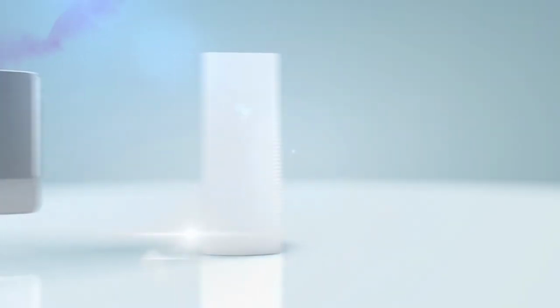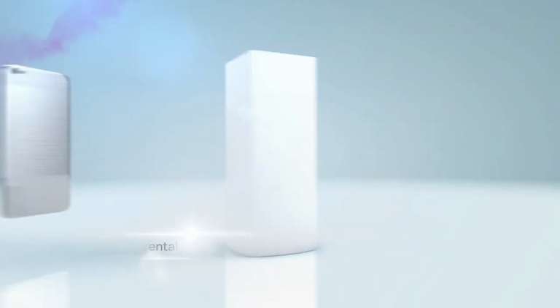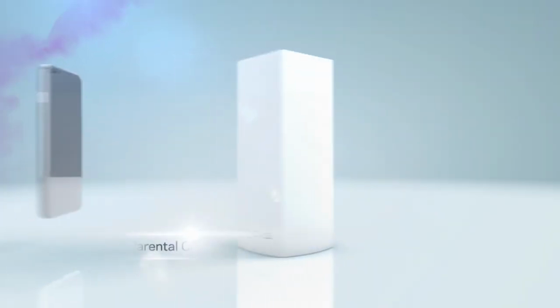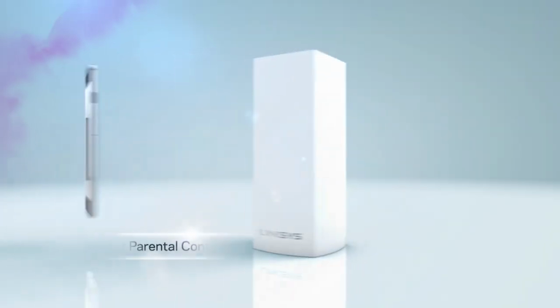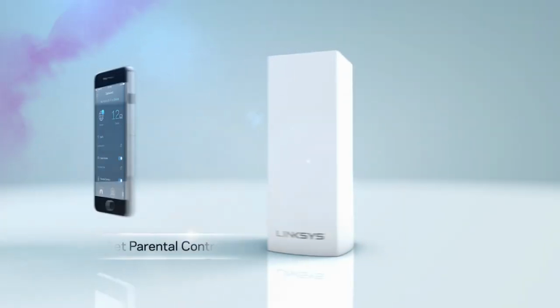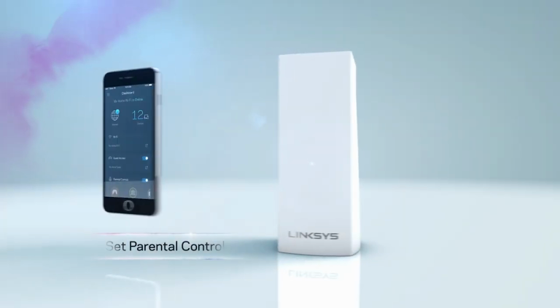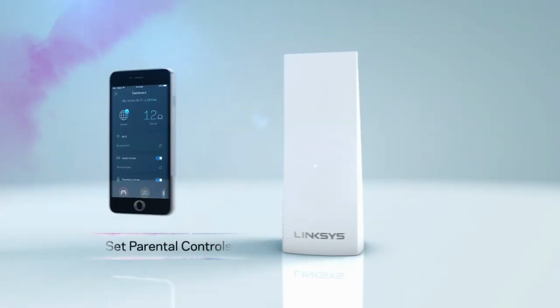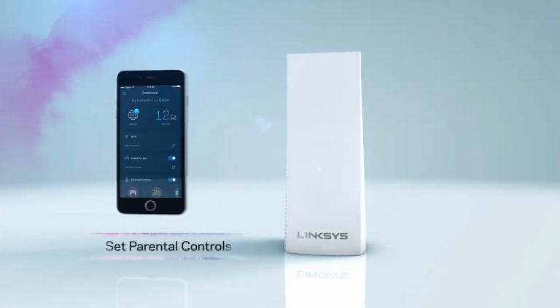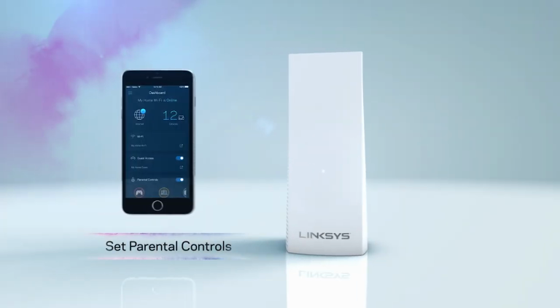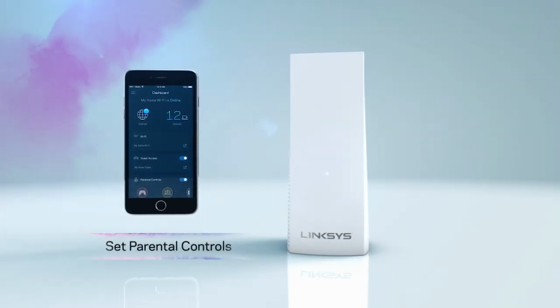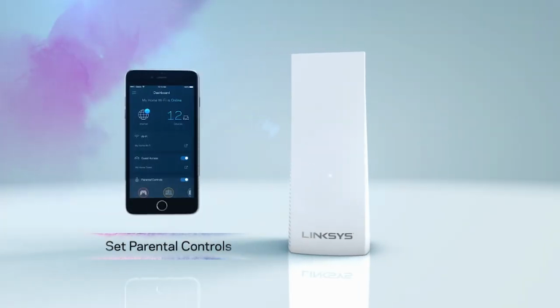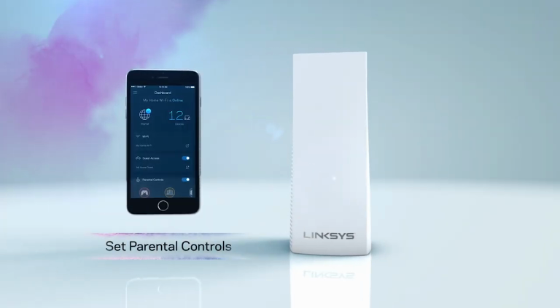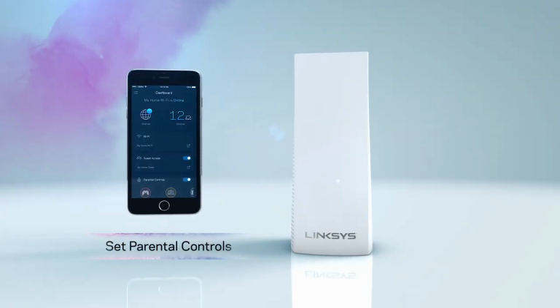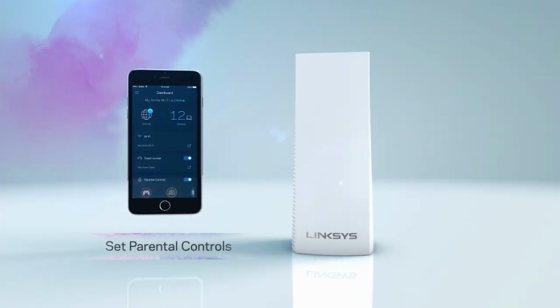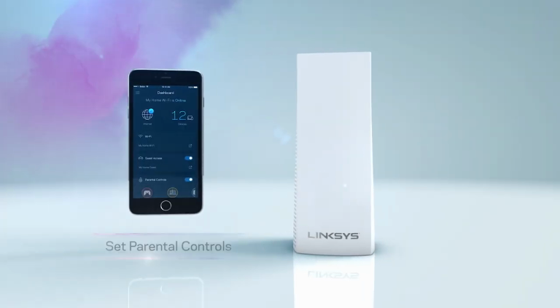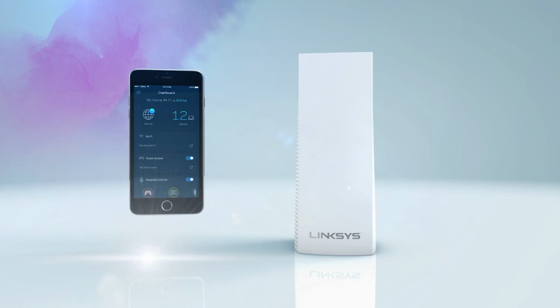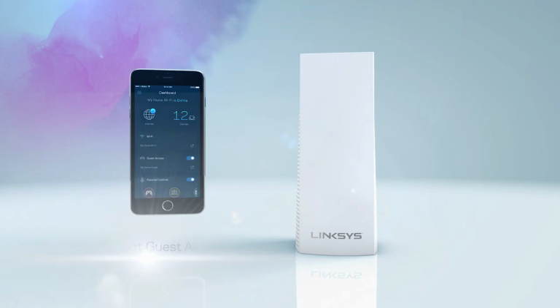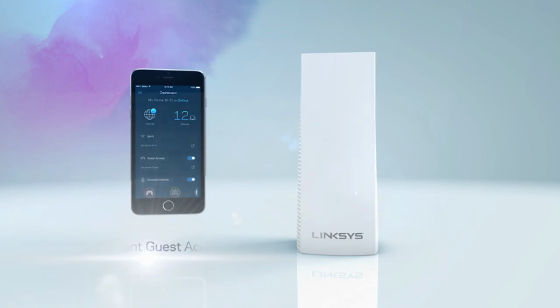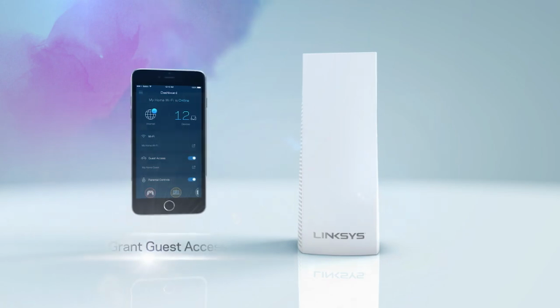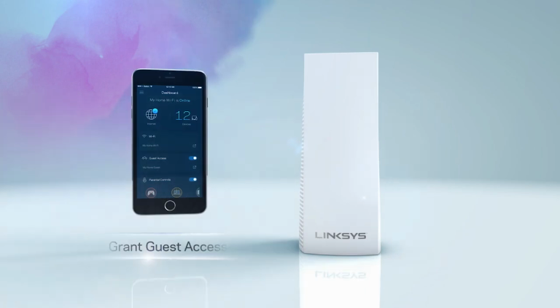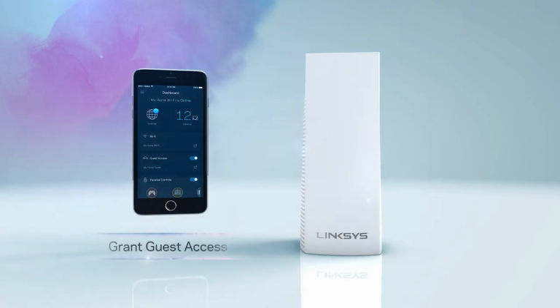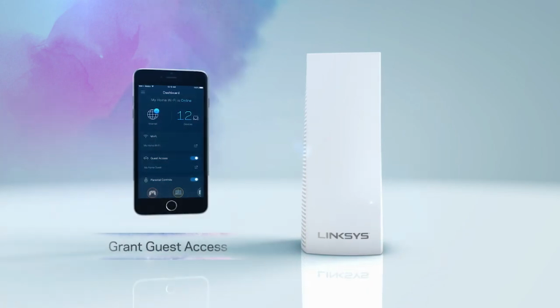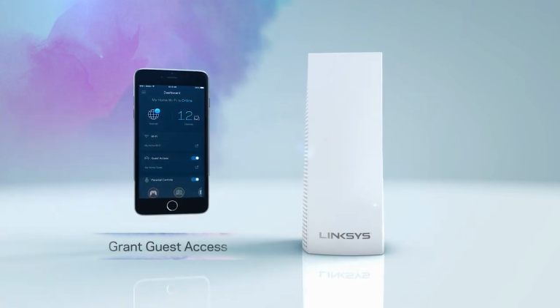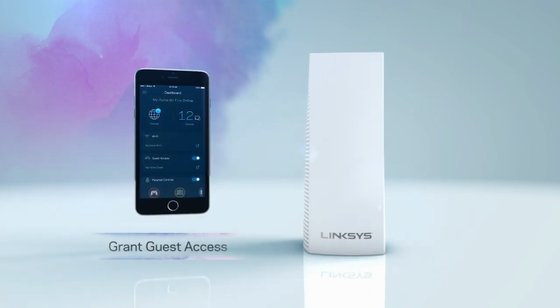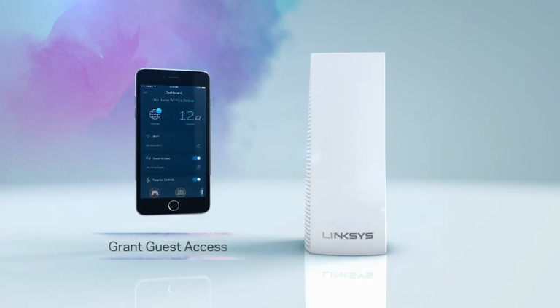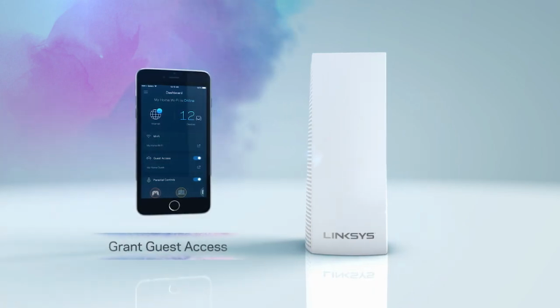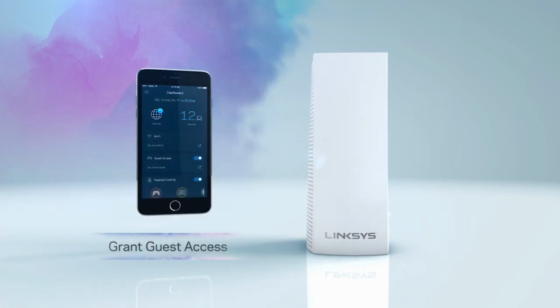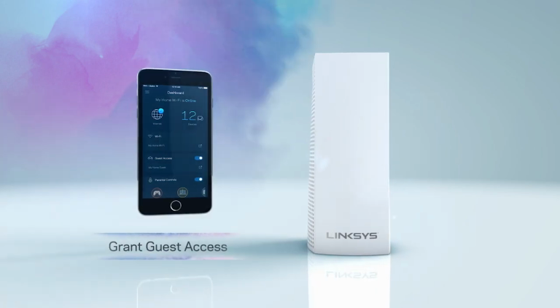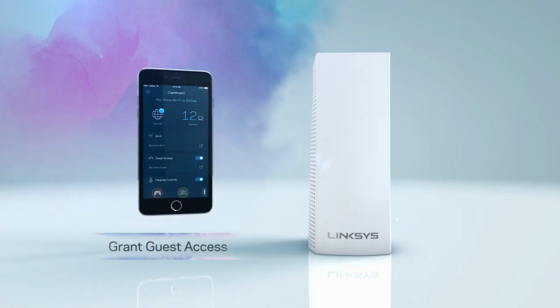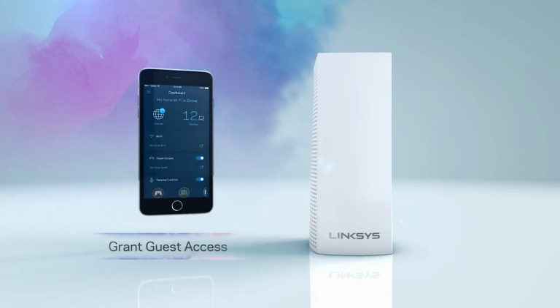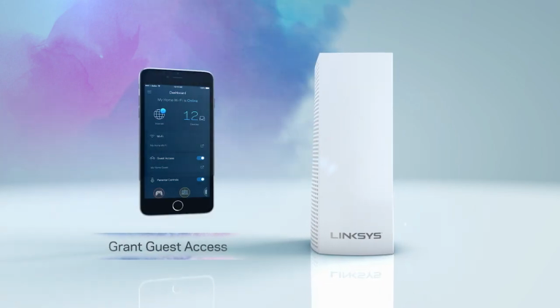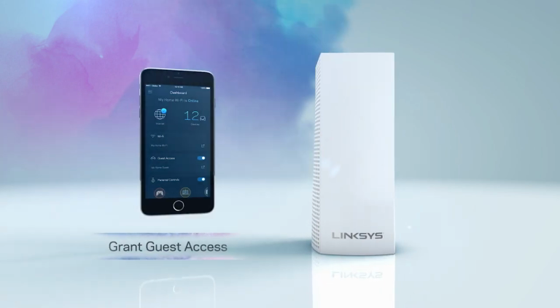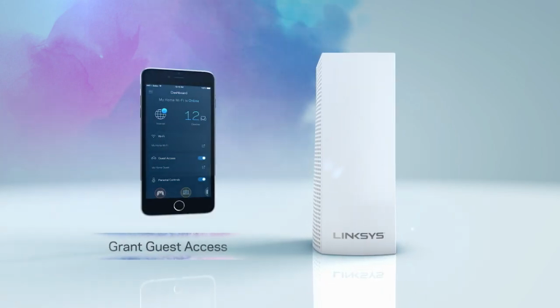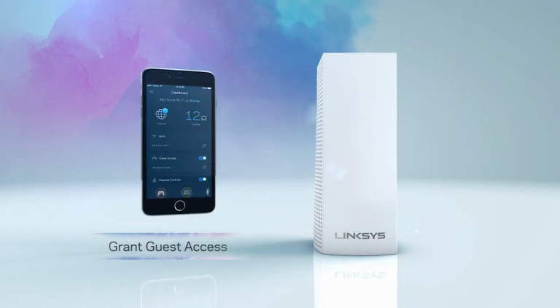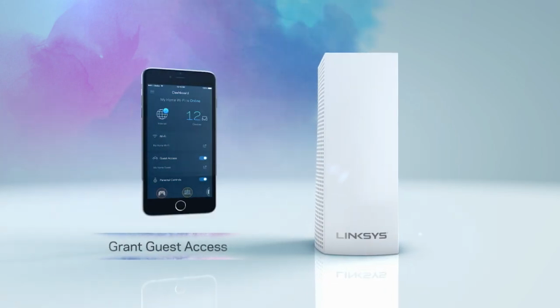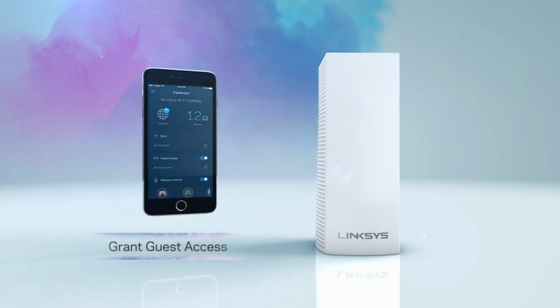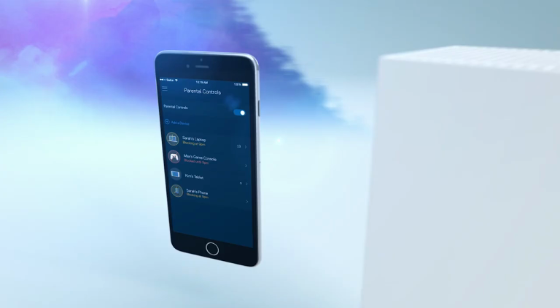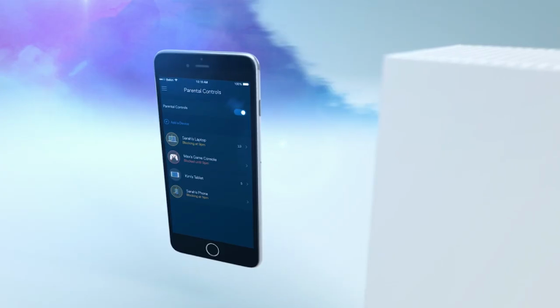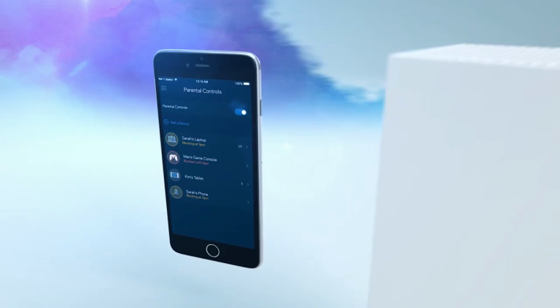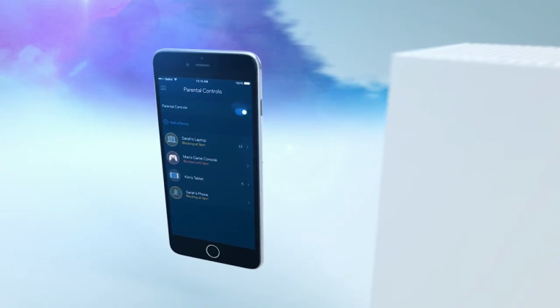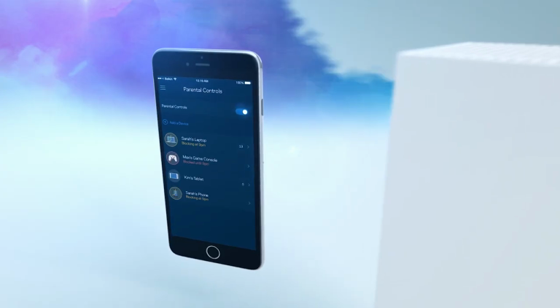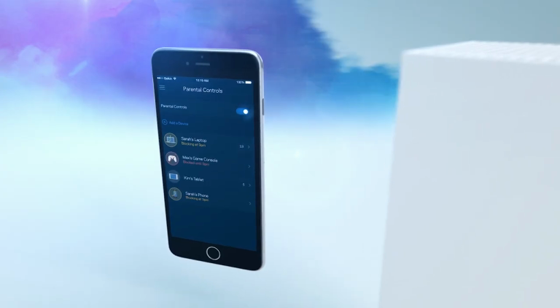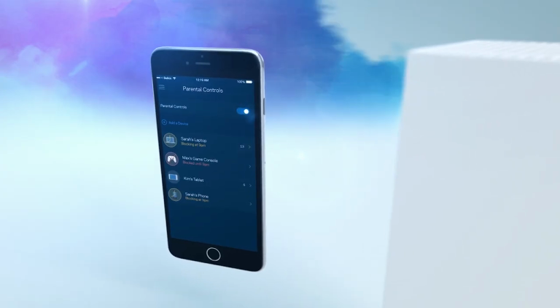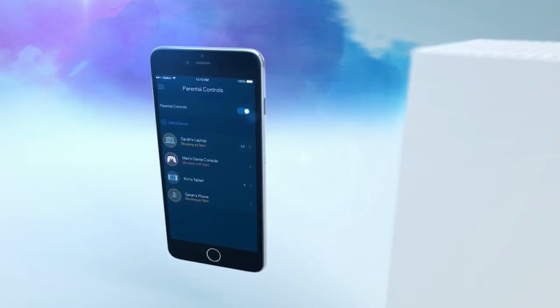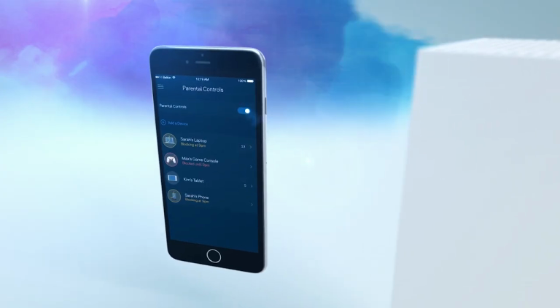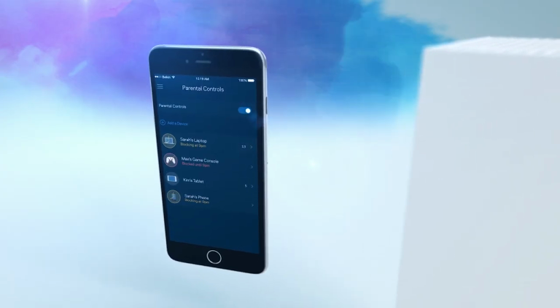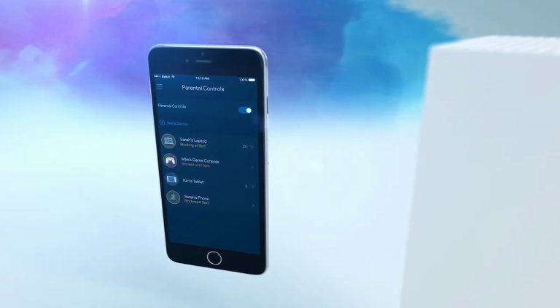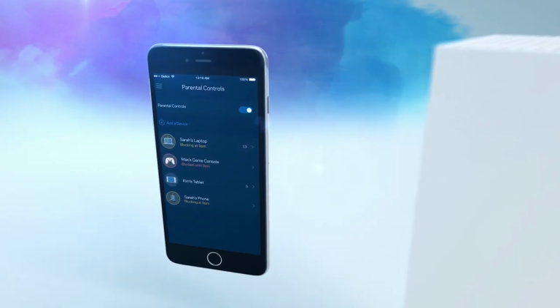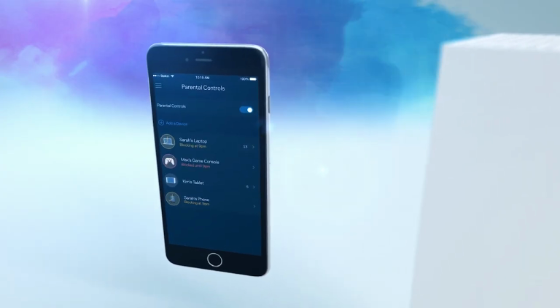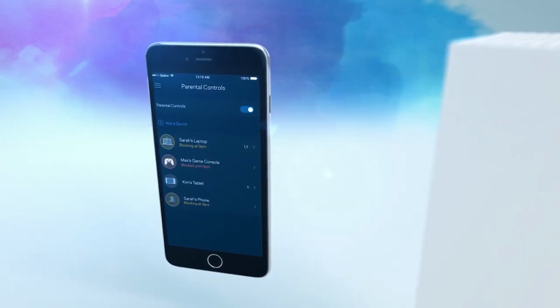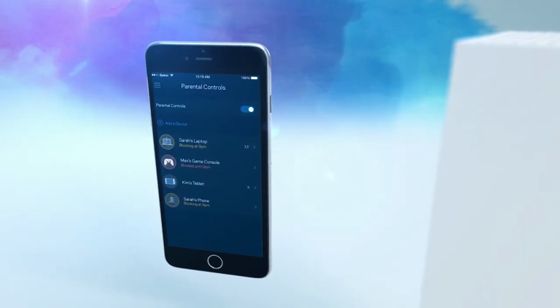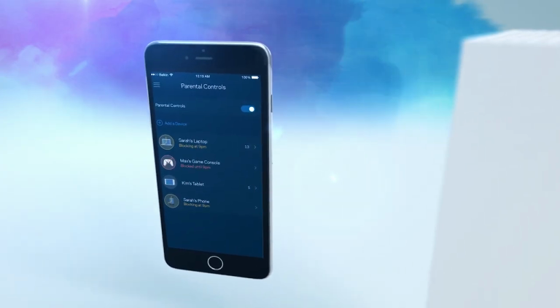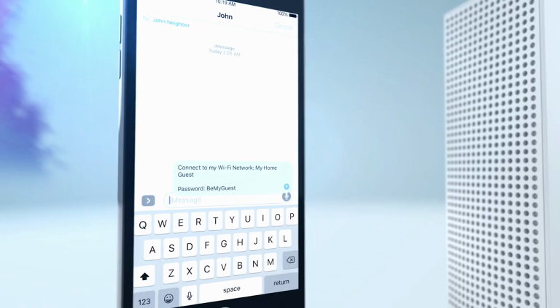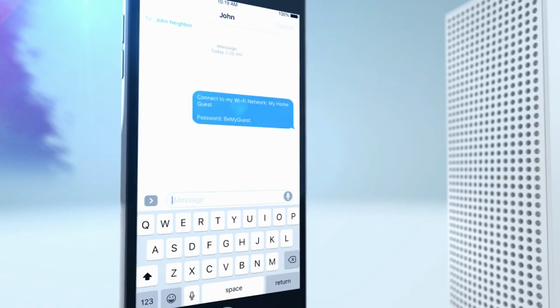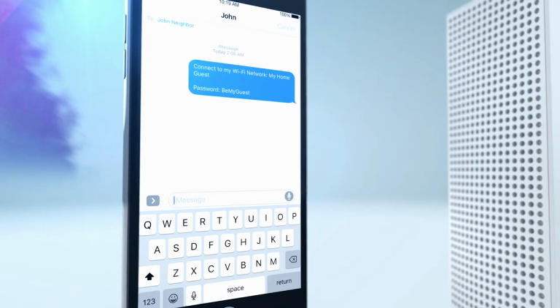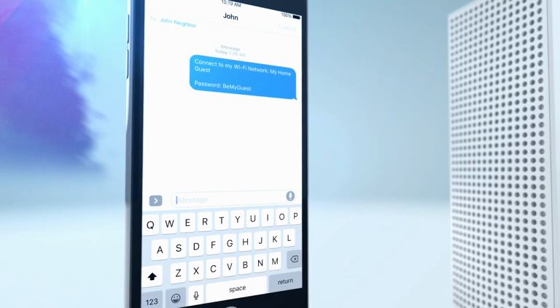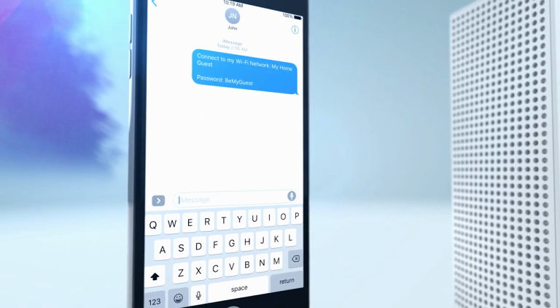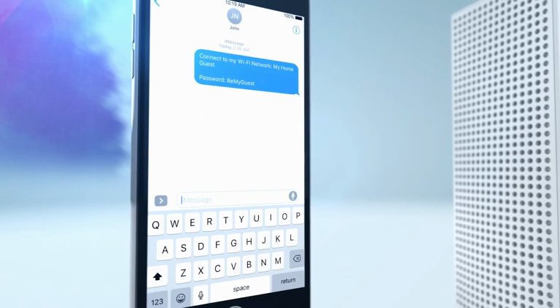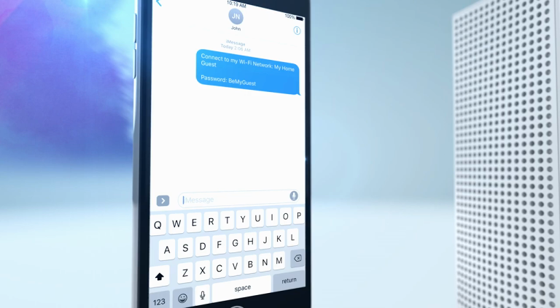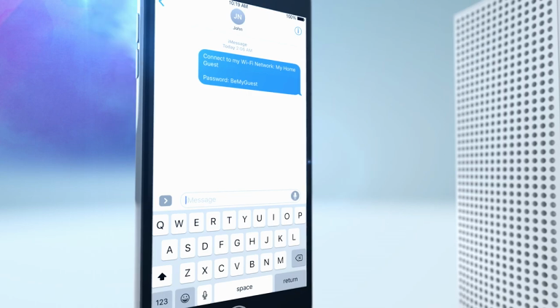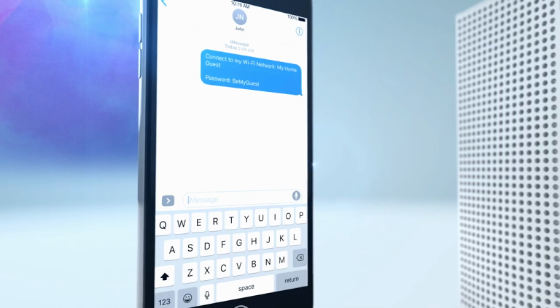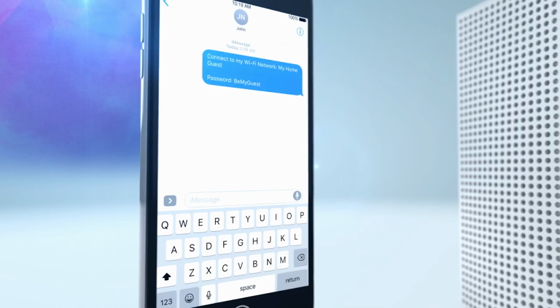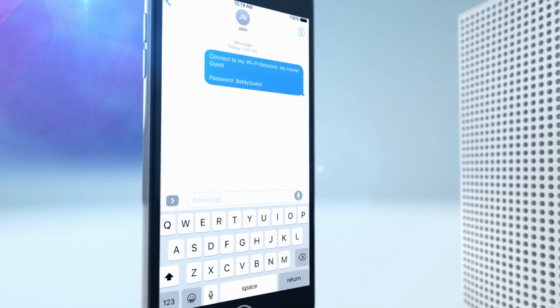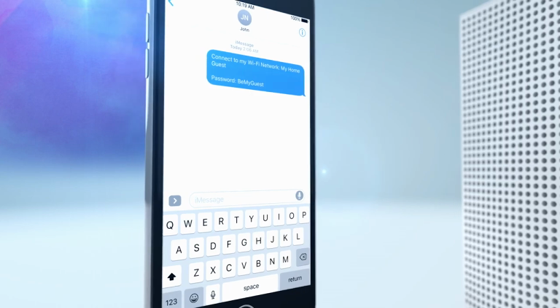The Linksys app gives you ultimate control and access to your Wi-Fi. Lock the Xbox. Share your Wi-Fi with friends.